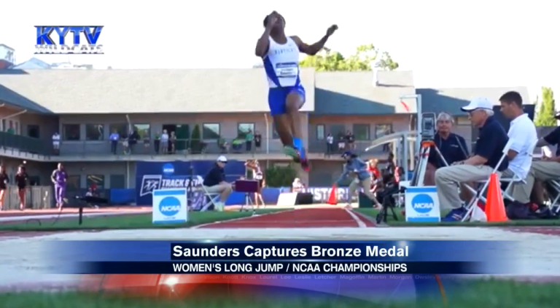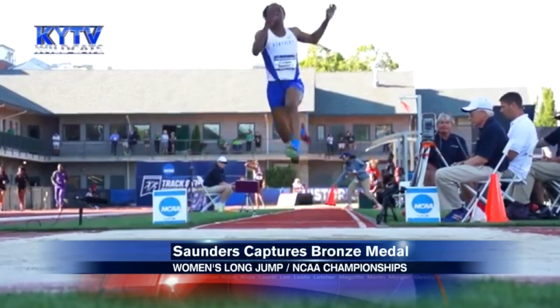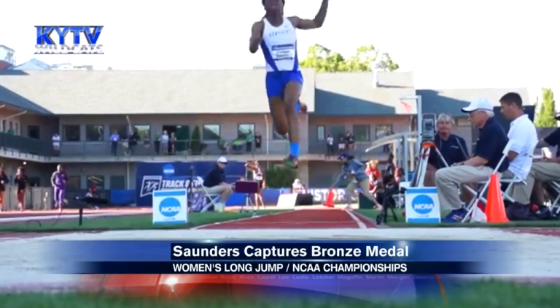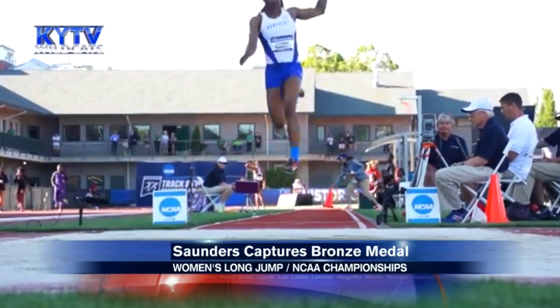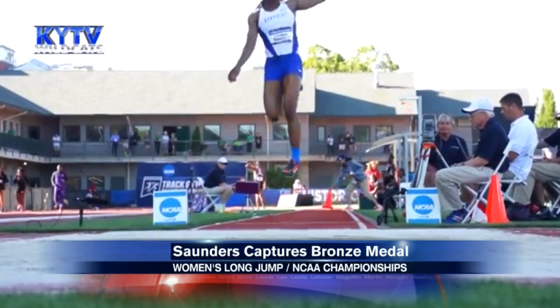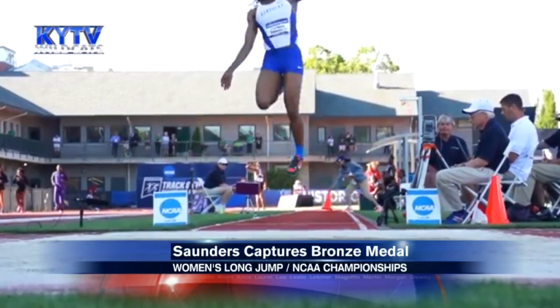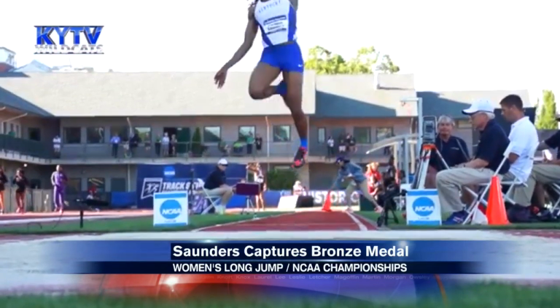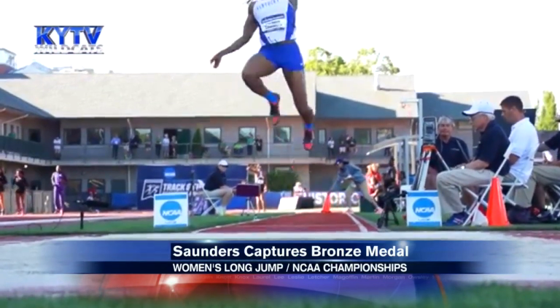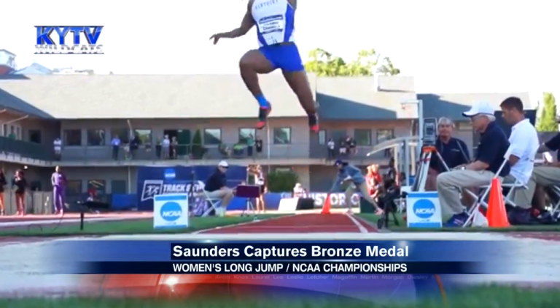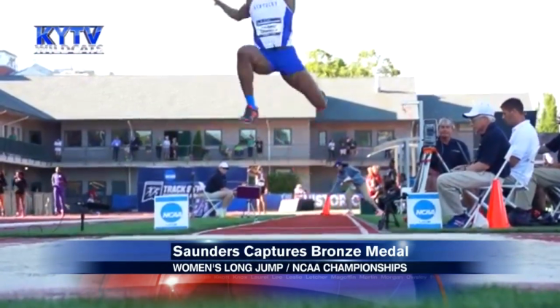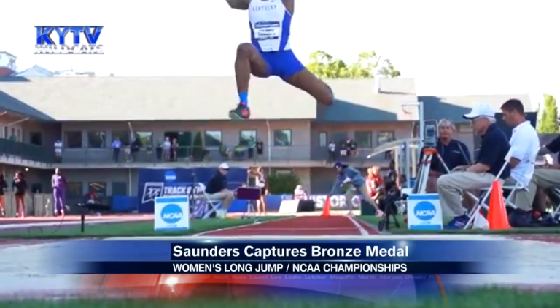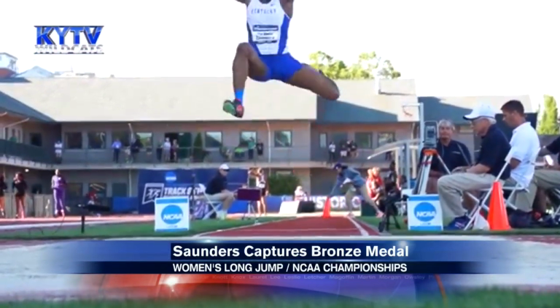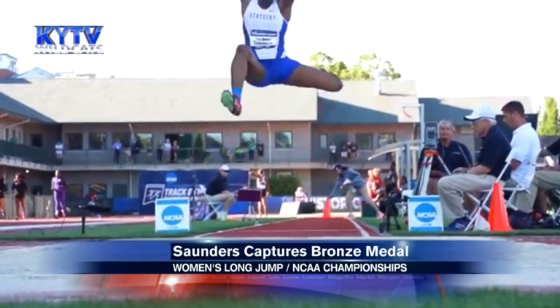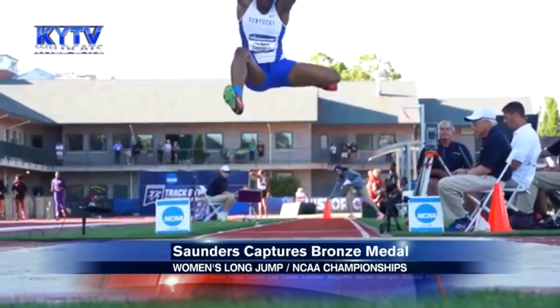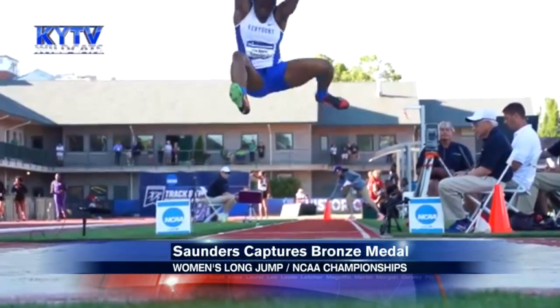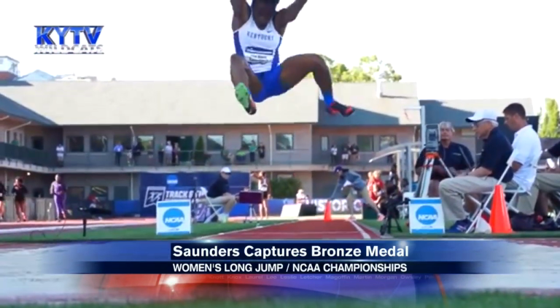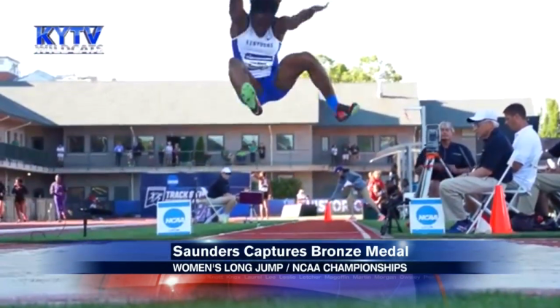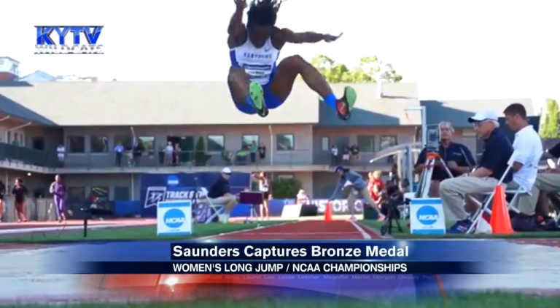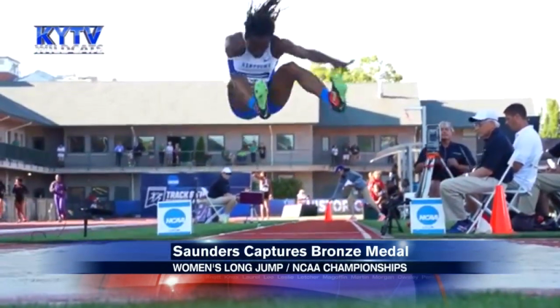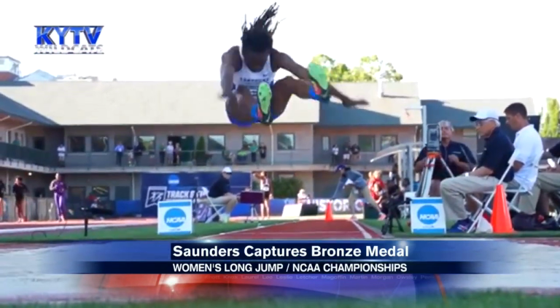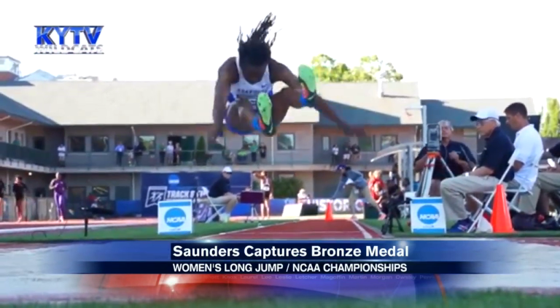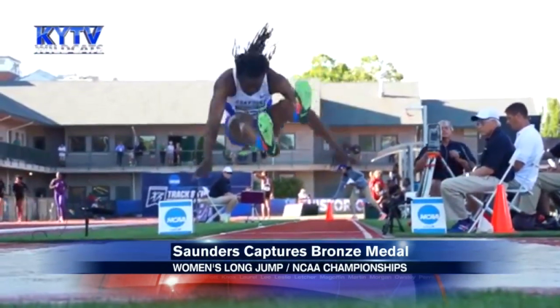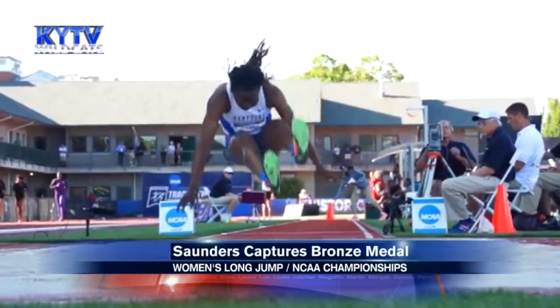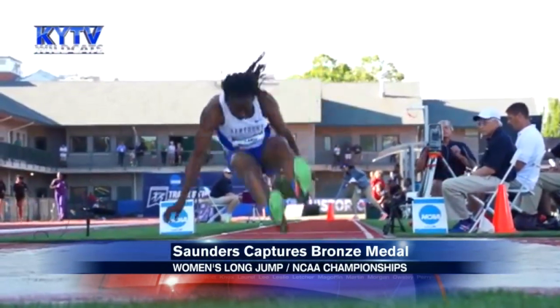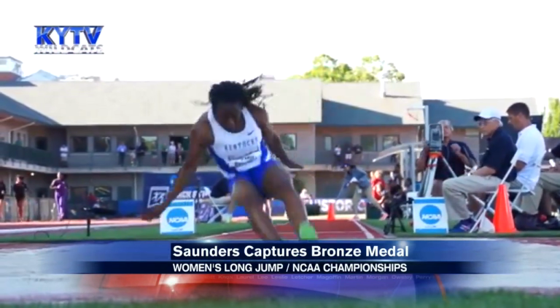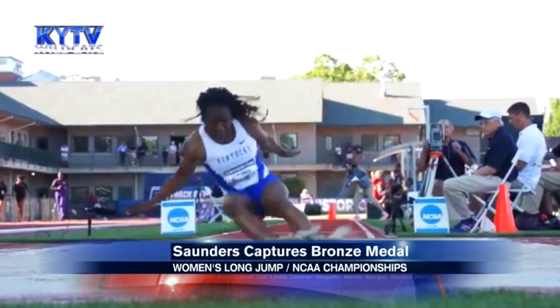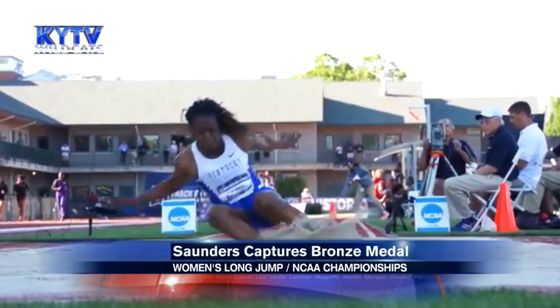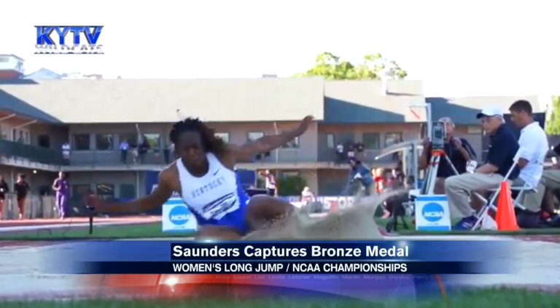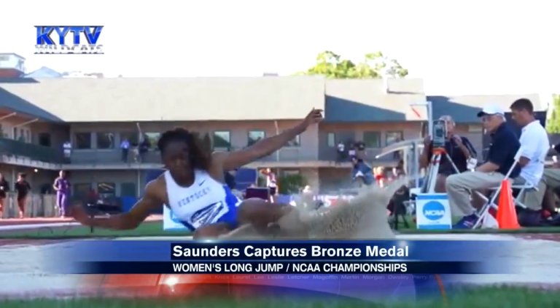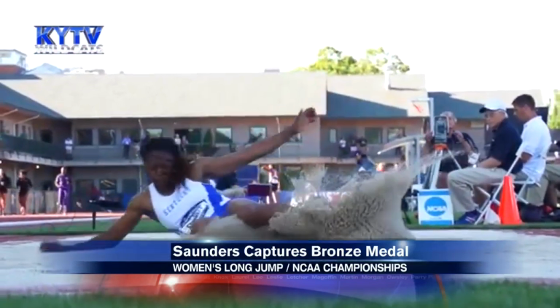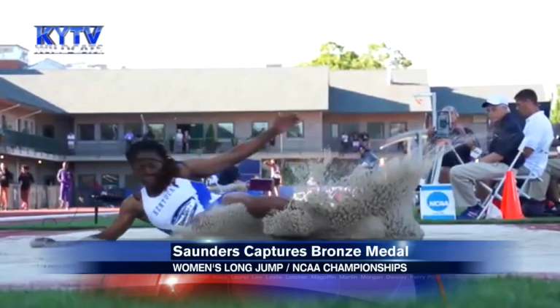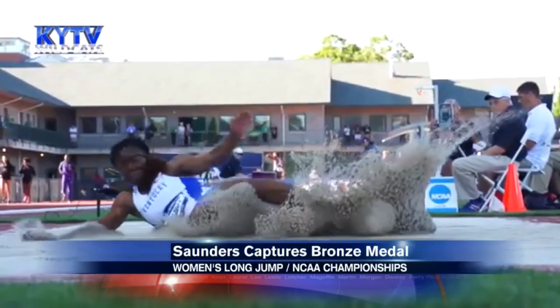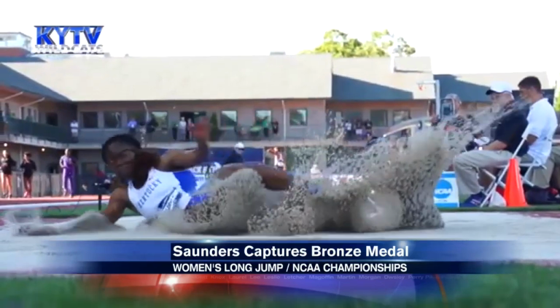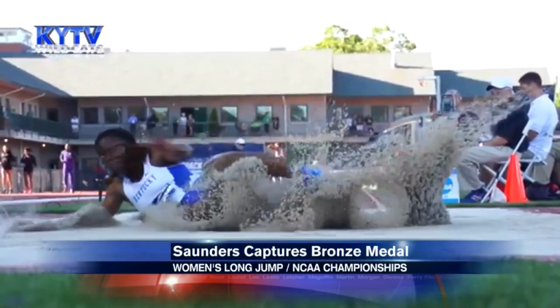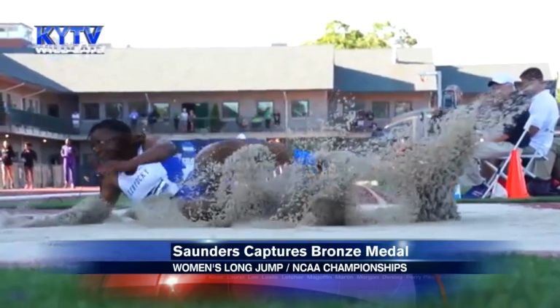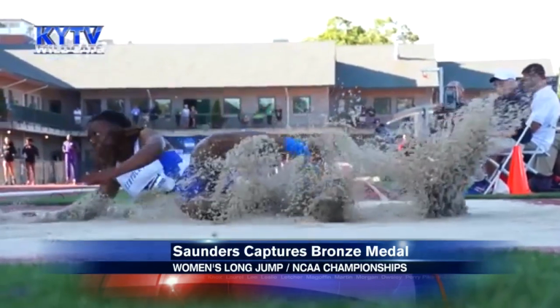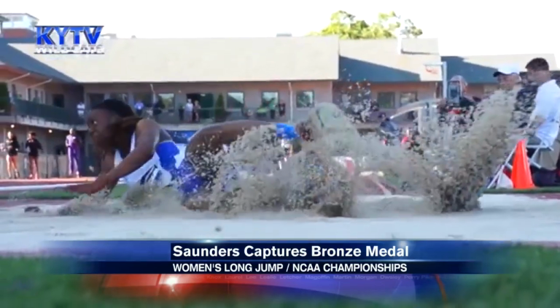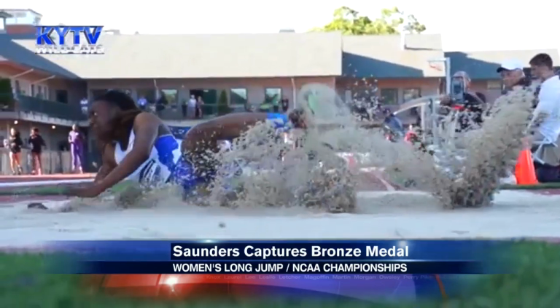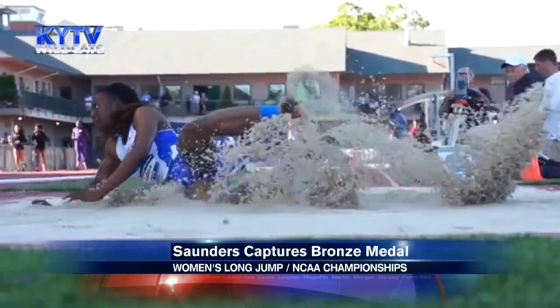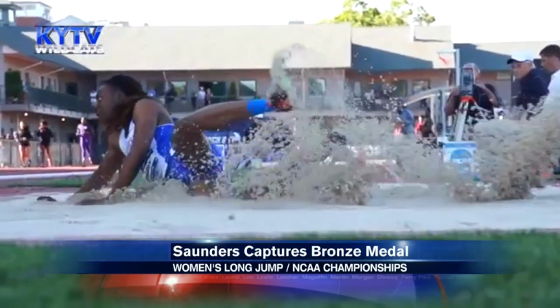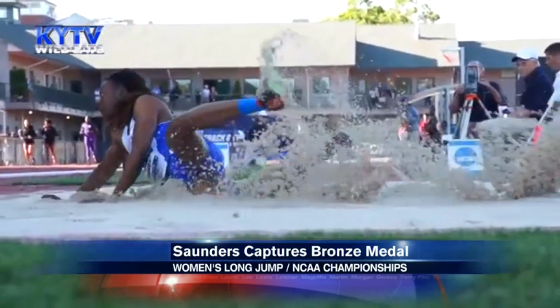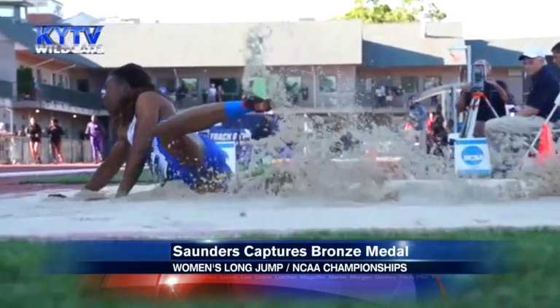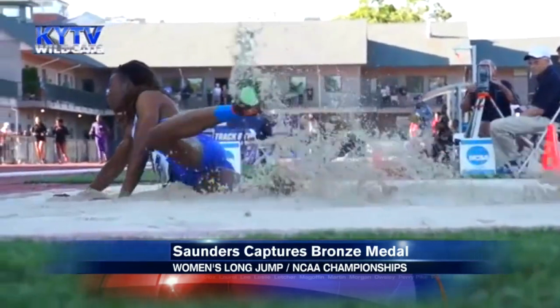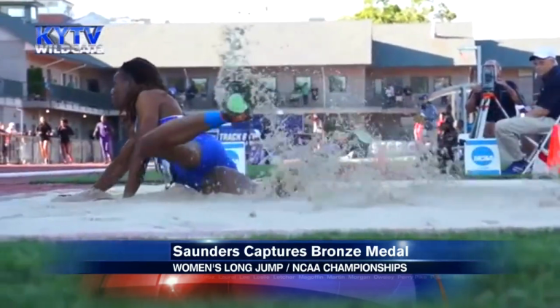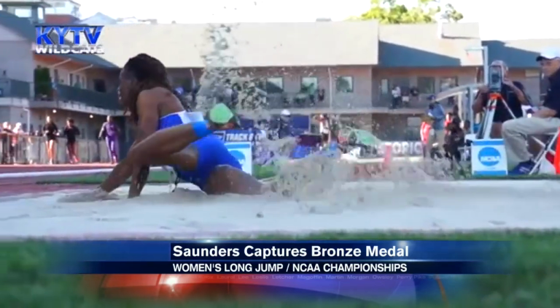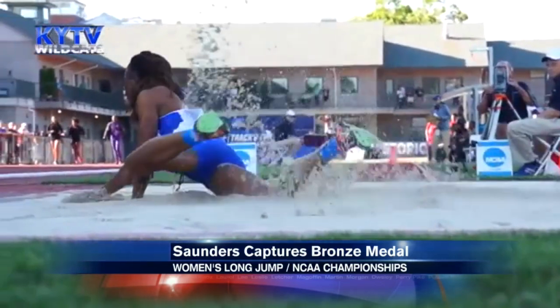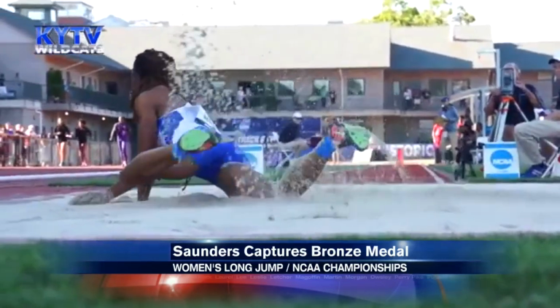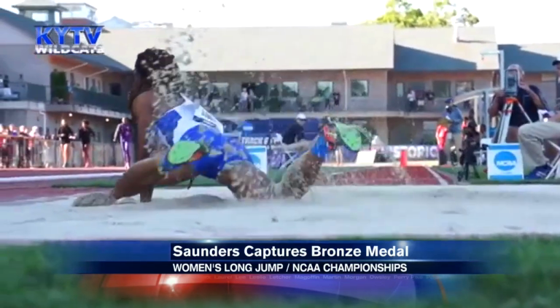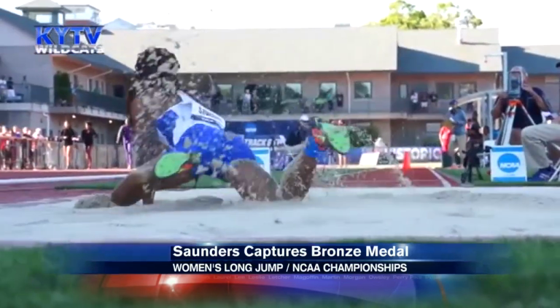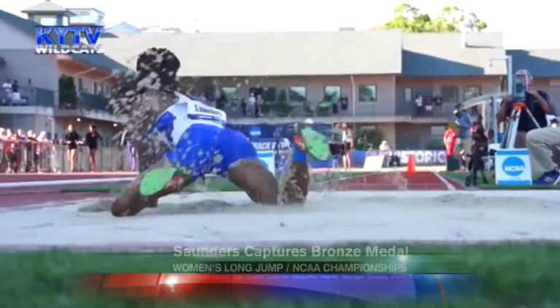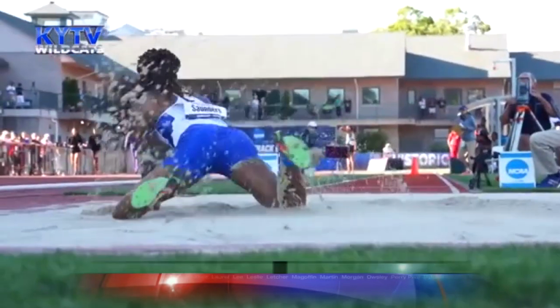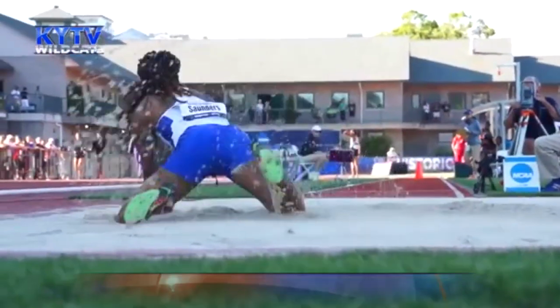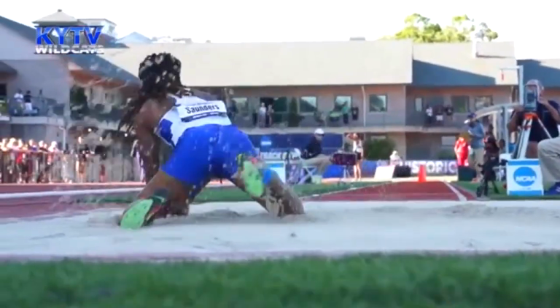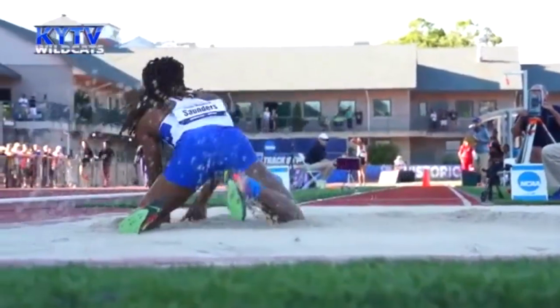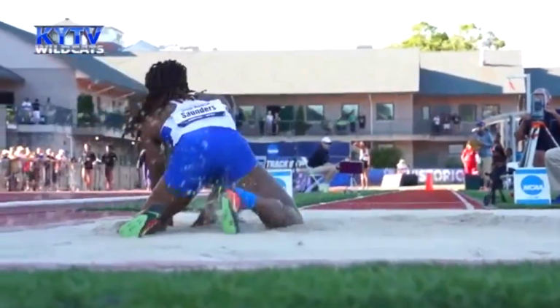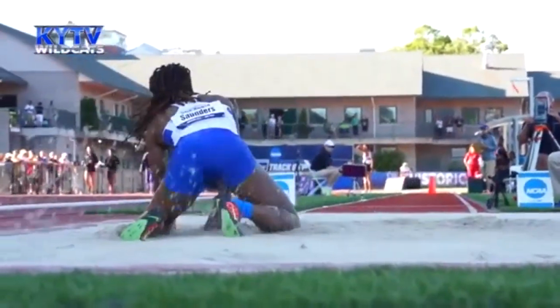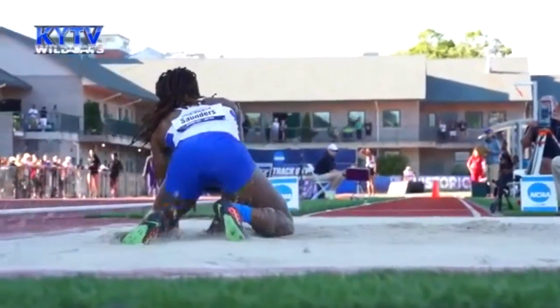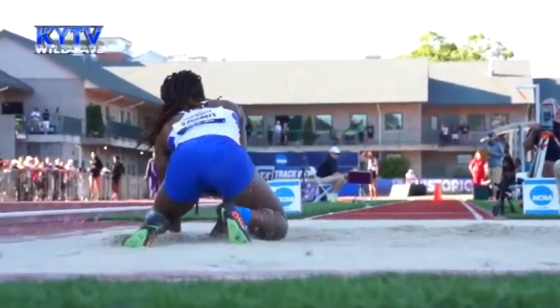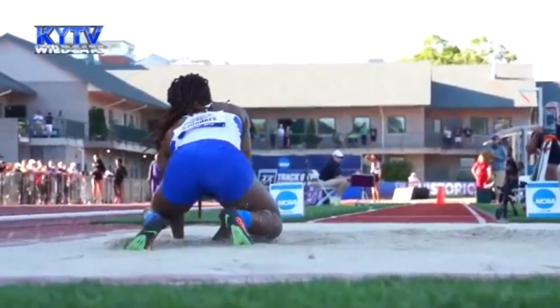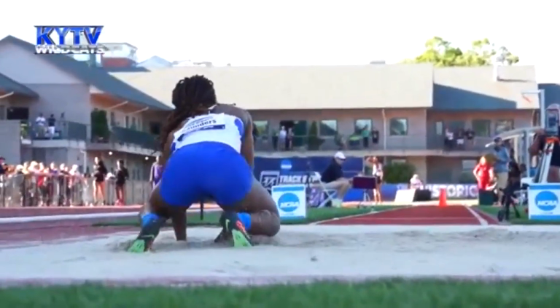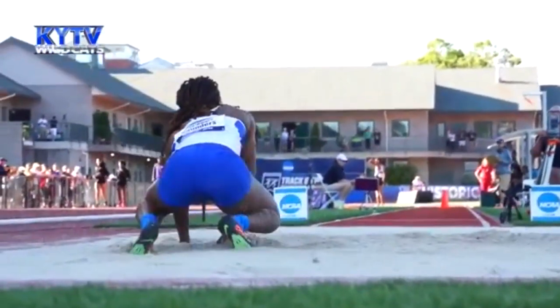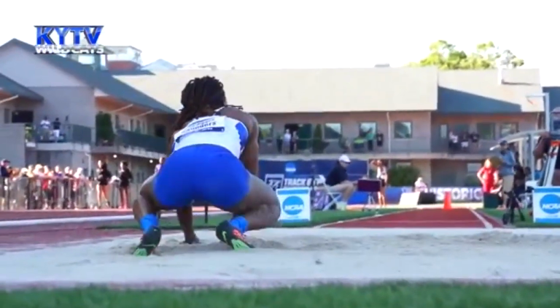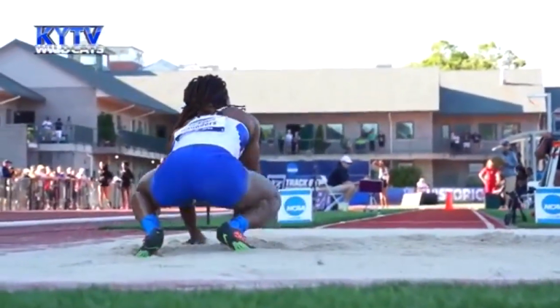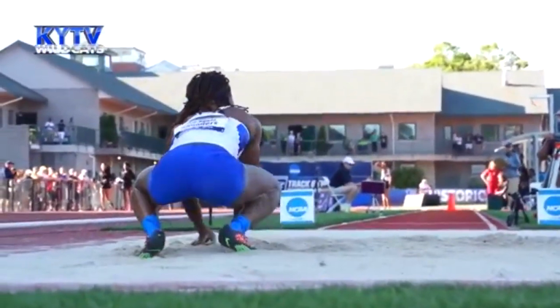Her distance of 22 feet, one and three quarters inches is not only a school record, but also a personal best for Saunders.